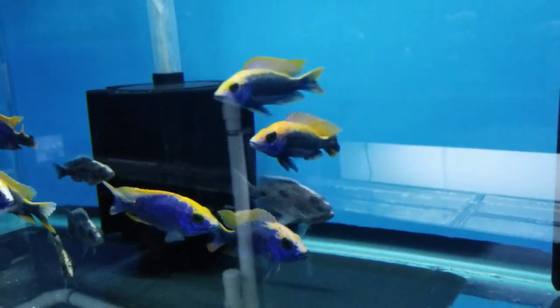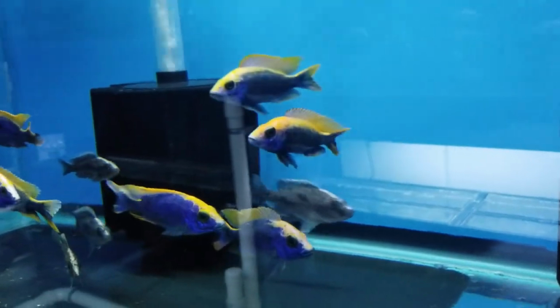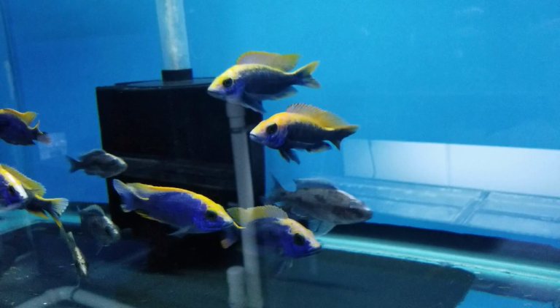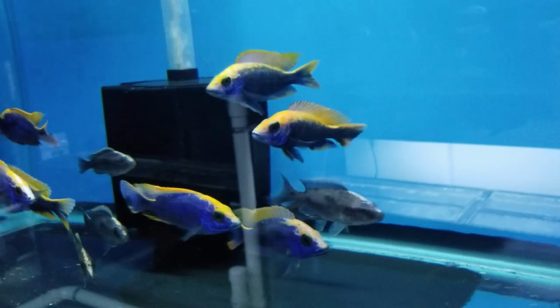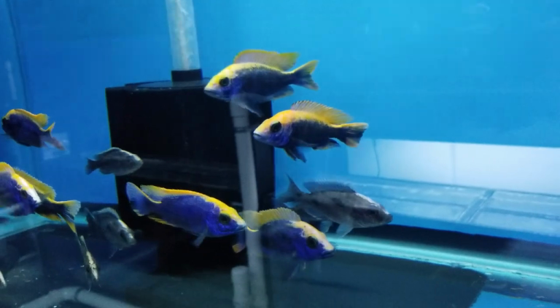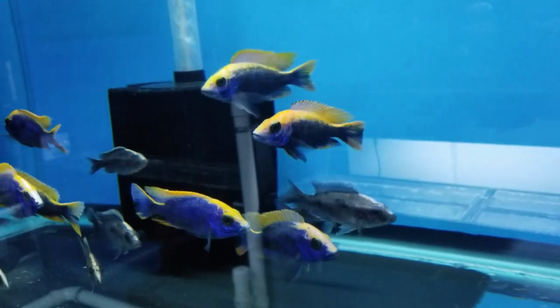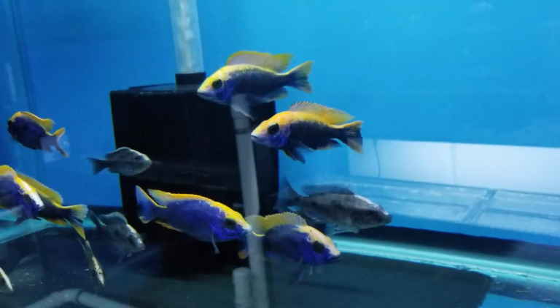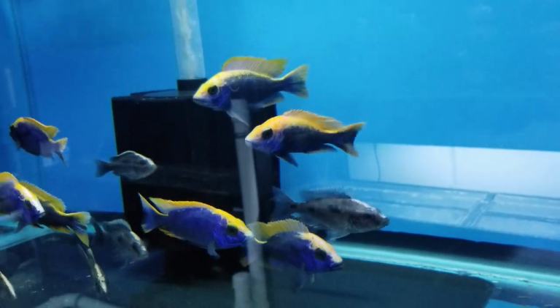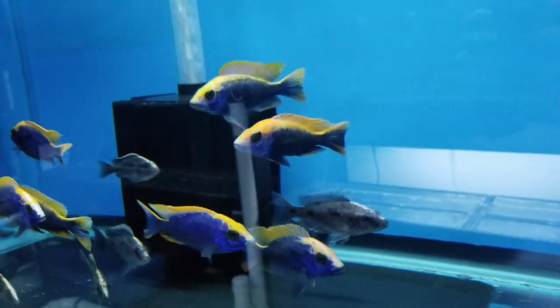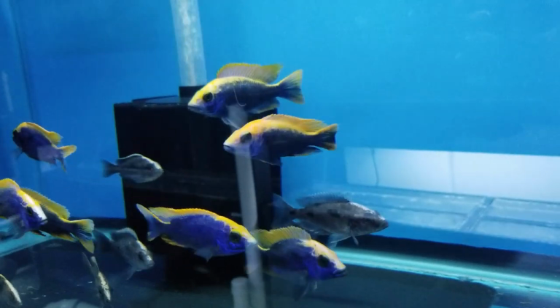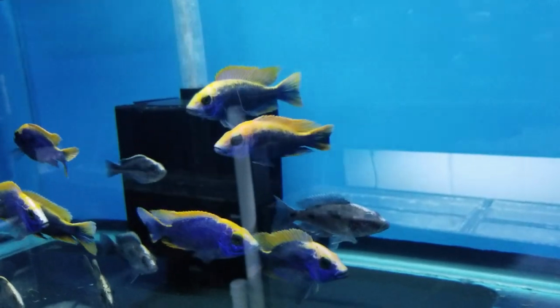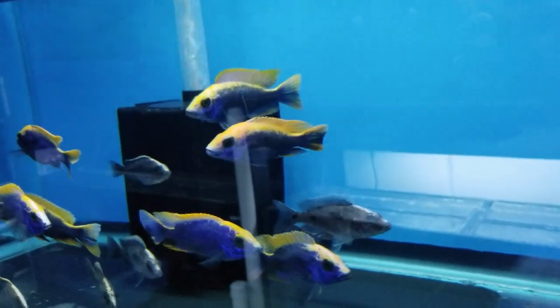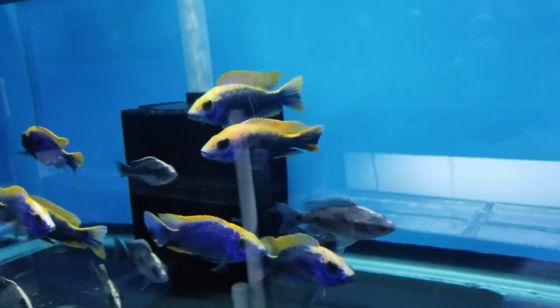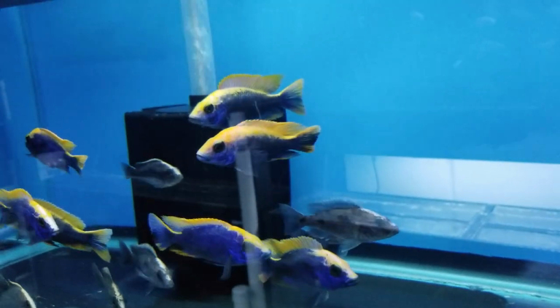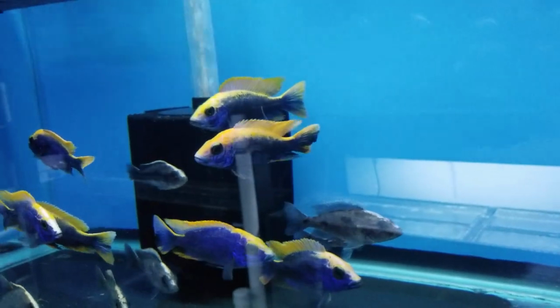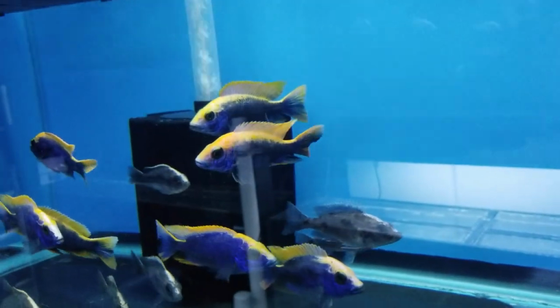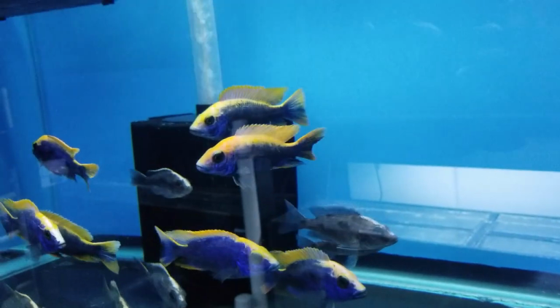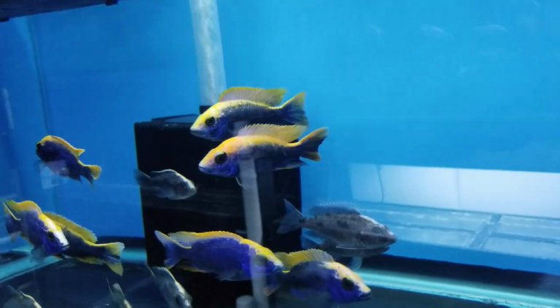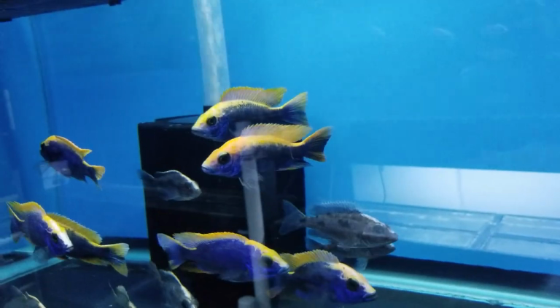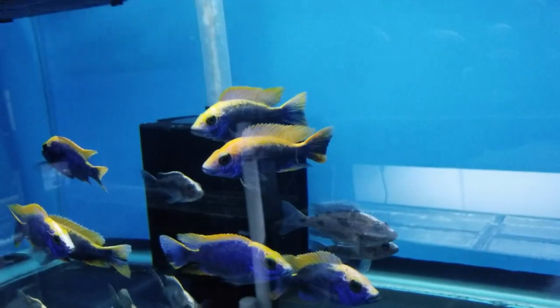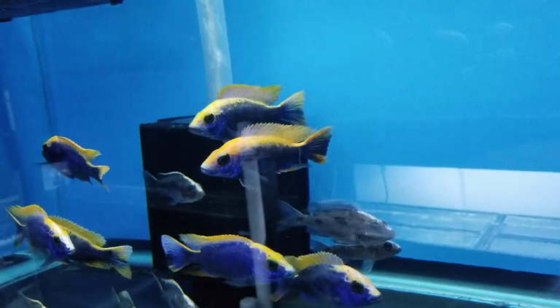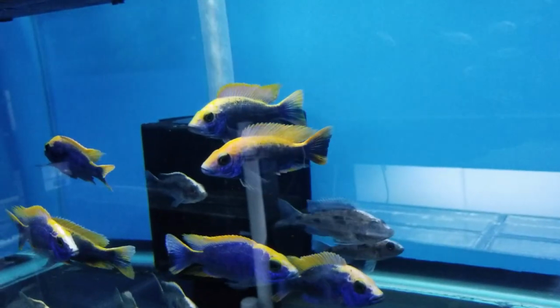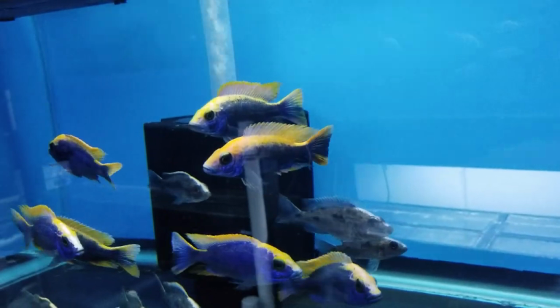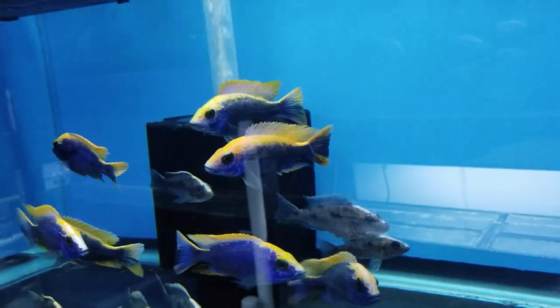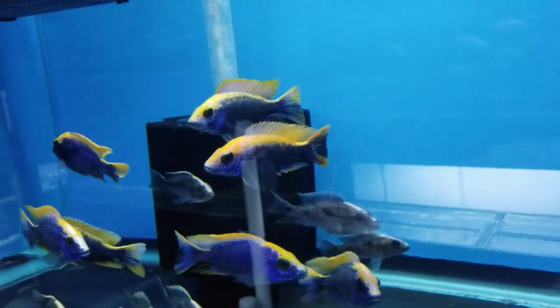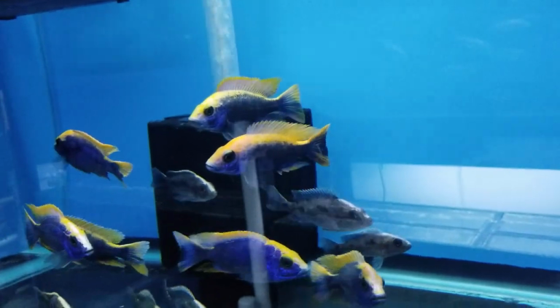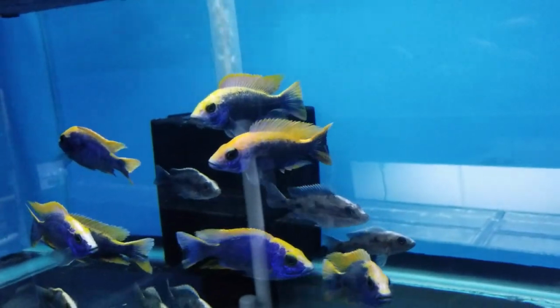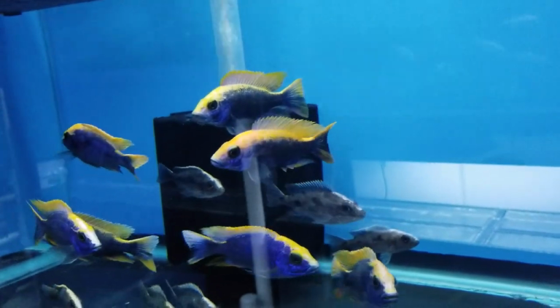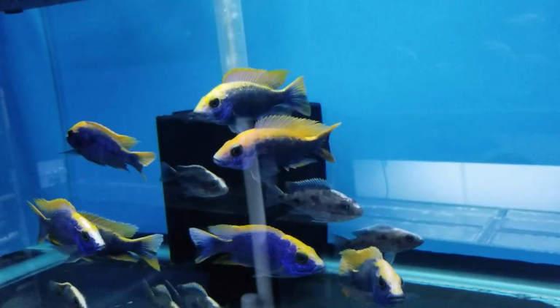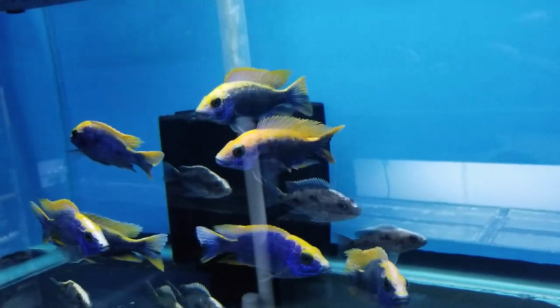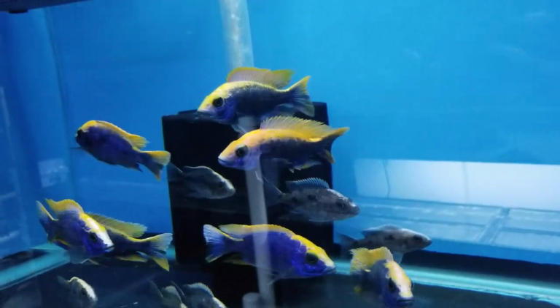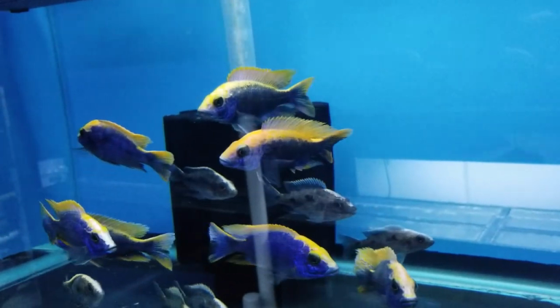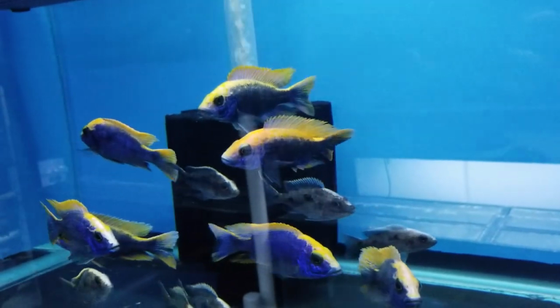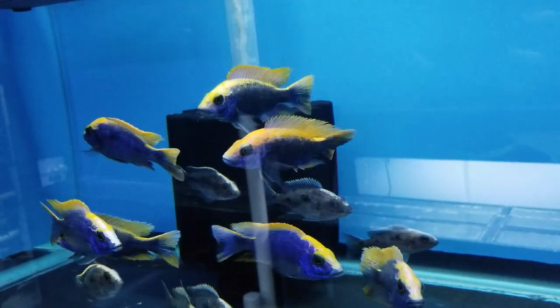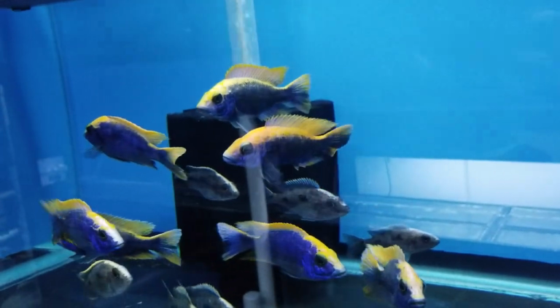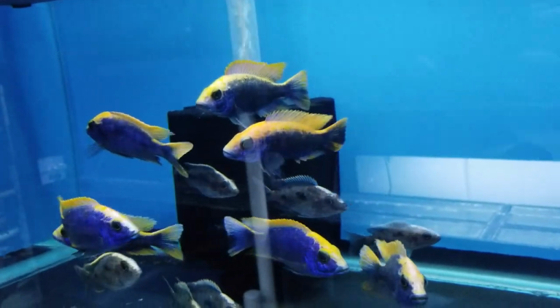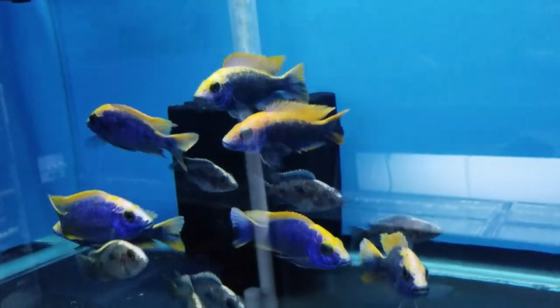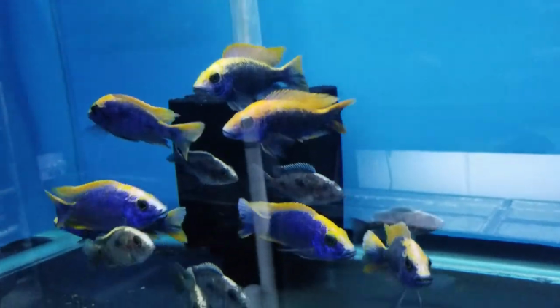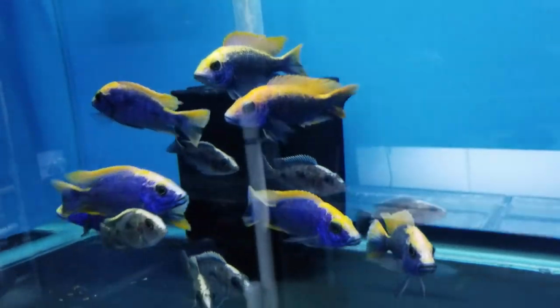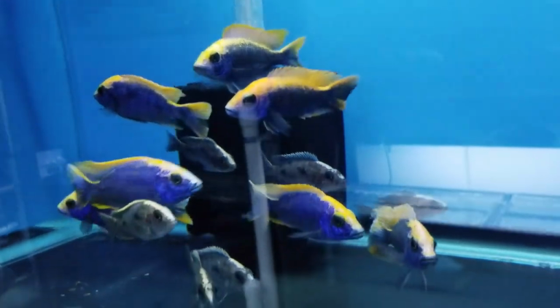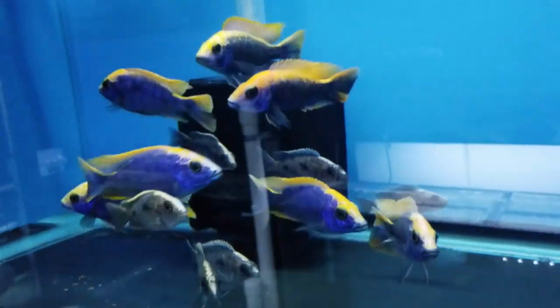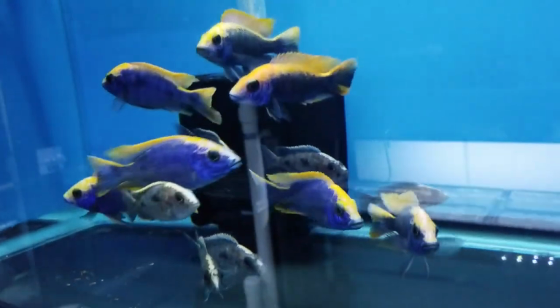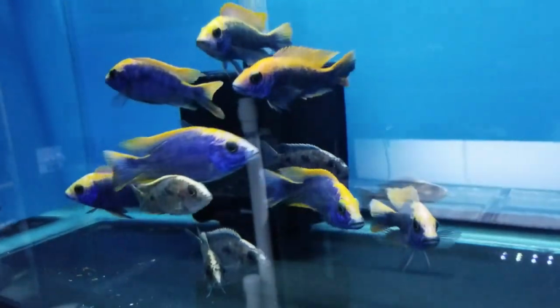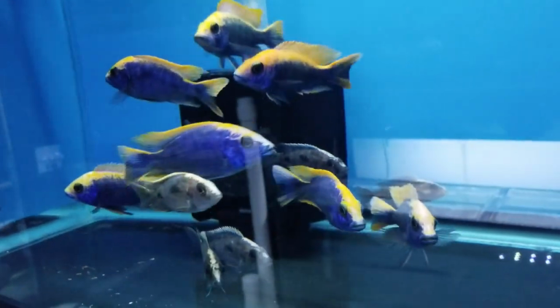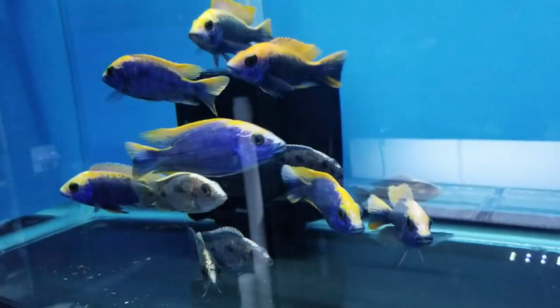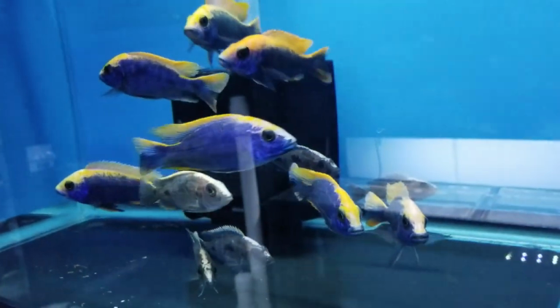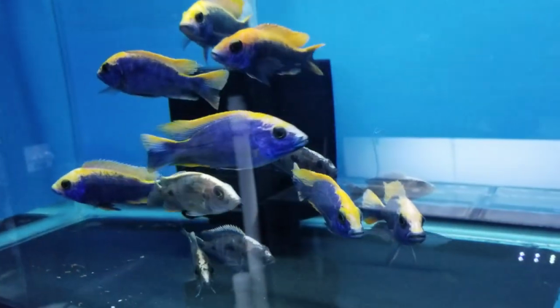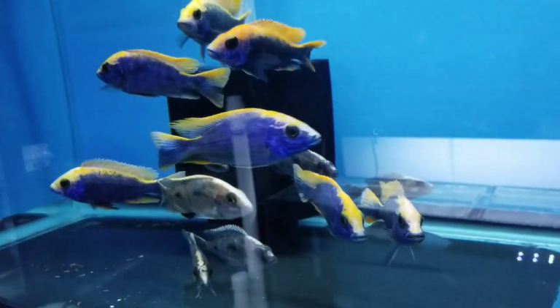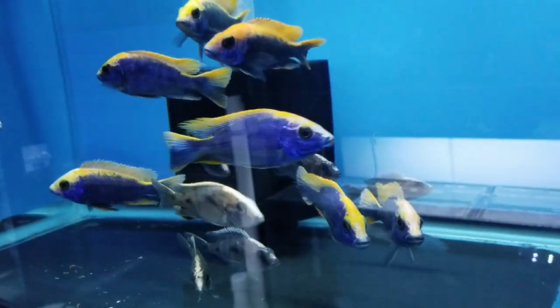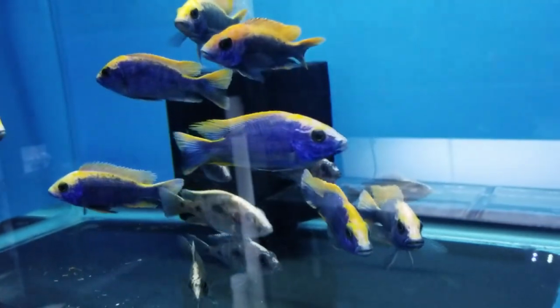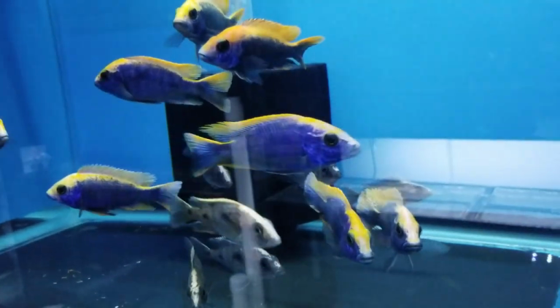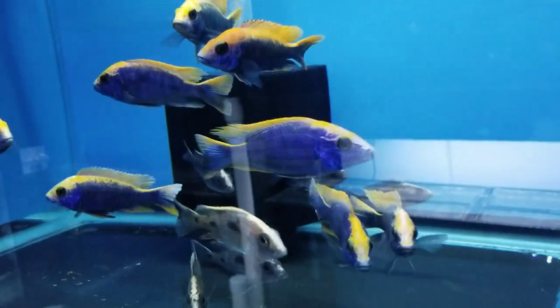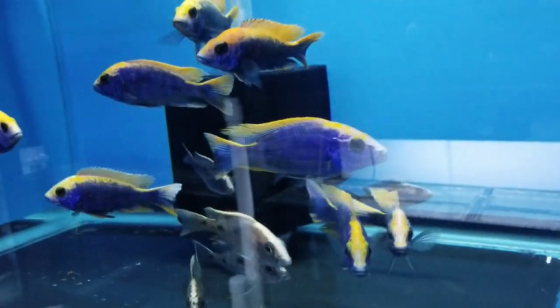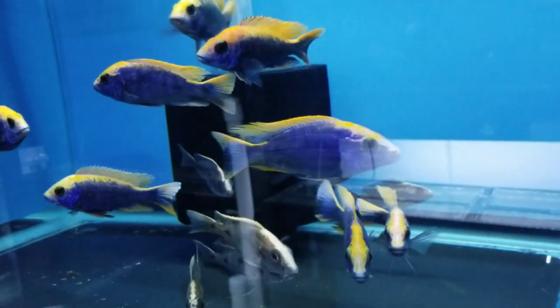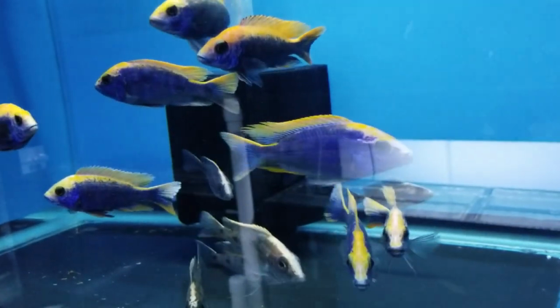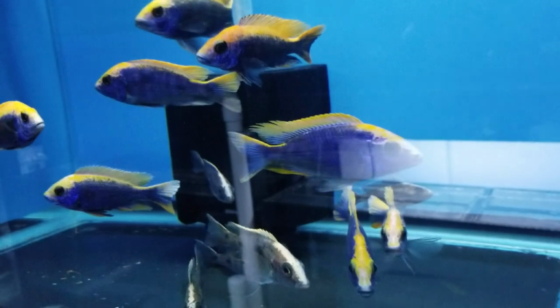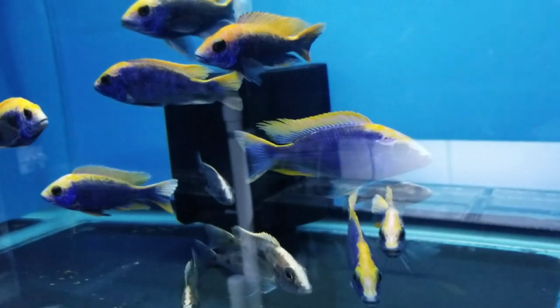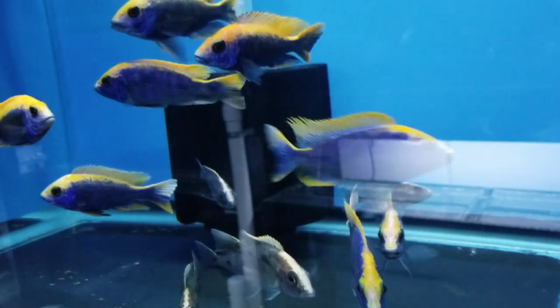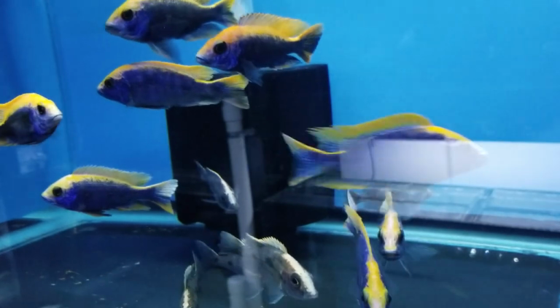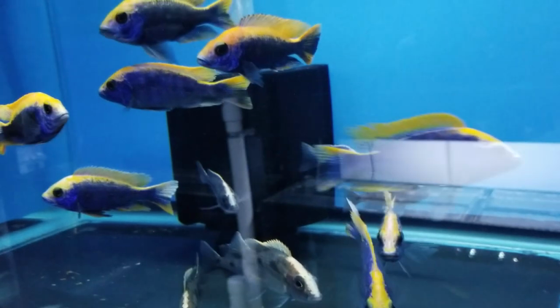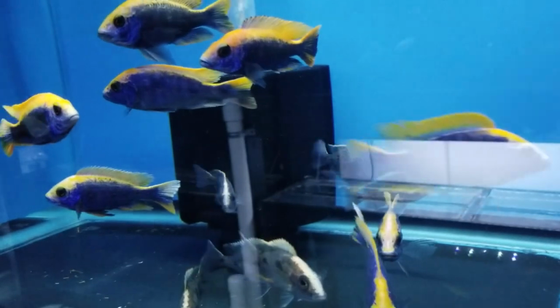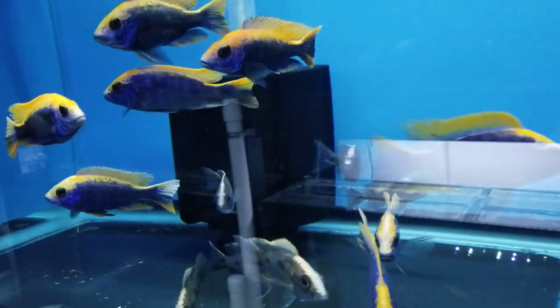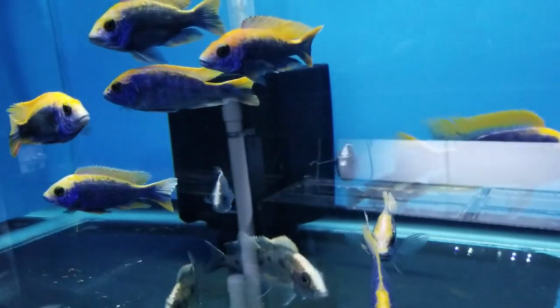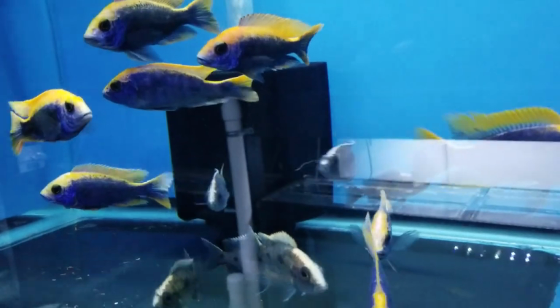Here we've got some Lido-Bait Sulfurheads — line bred species.